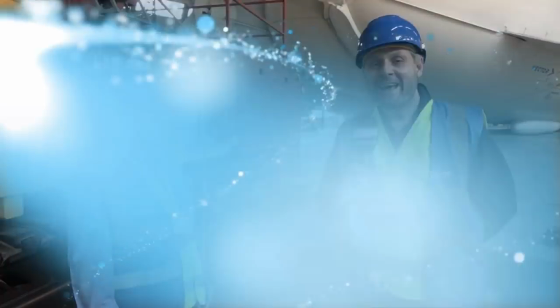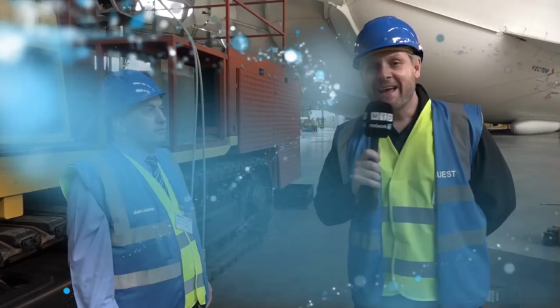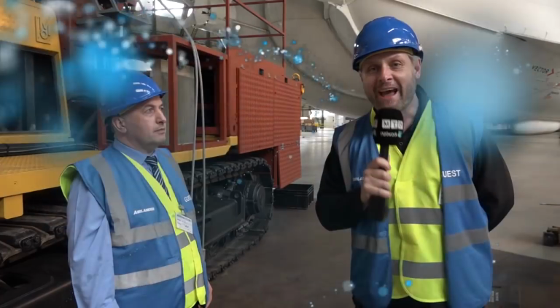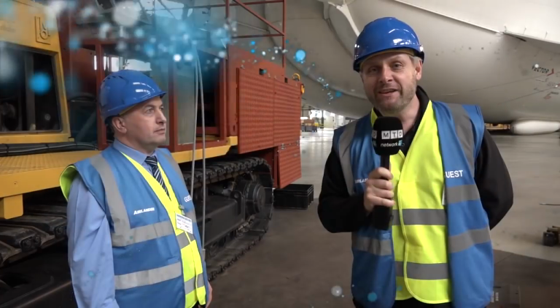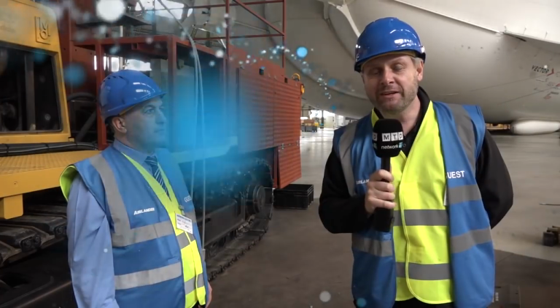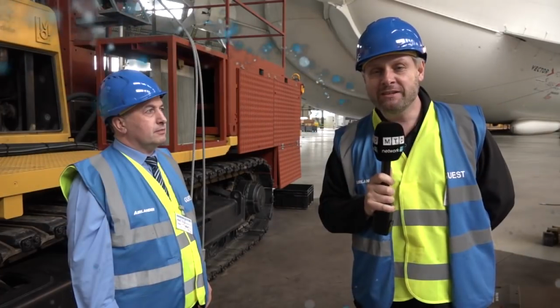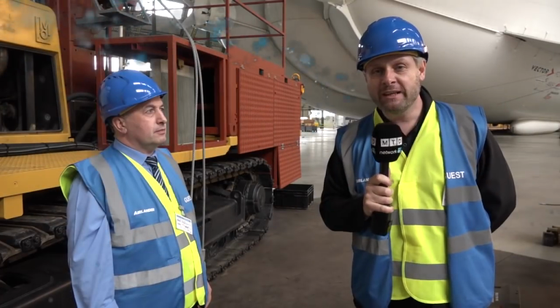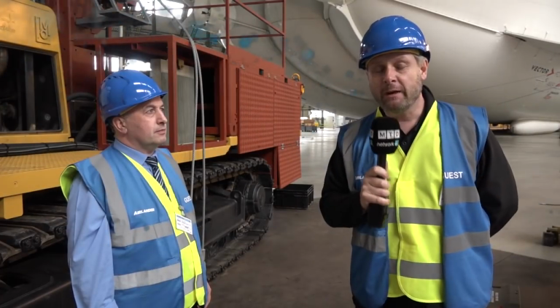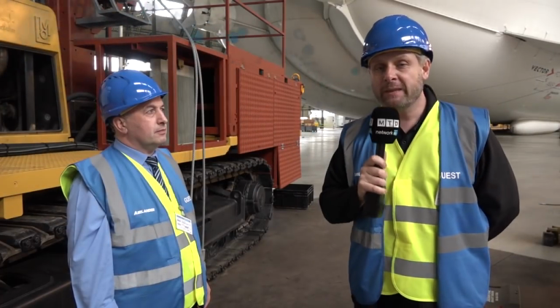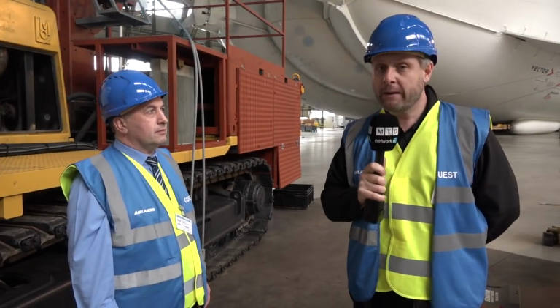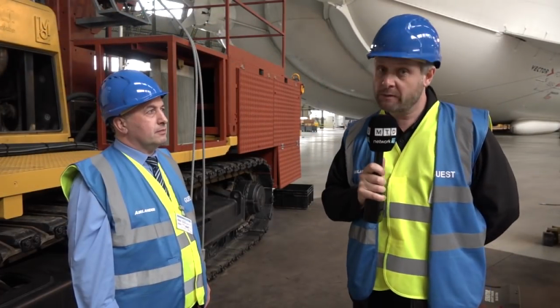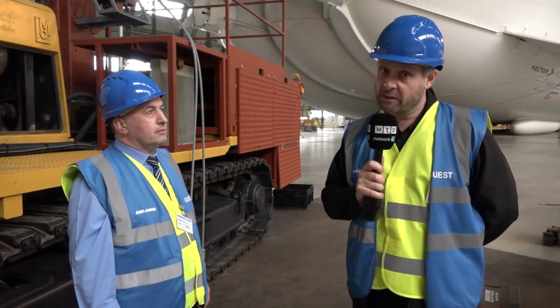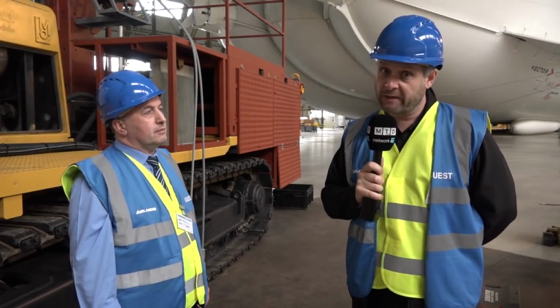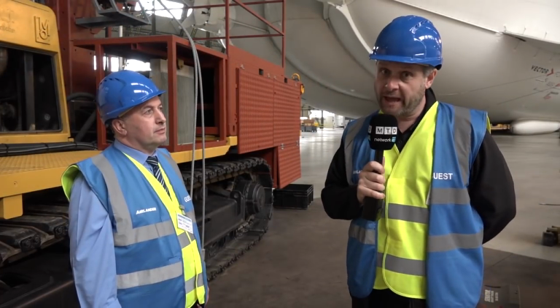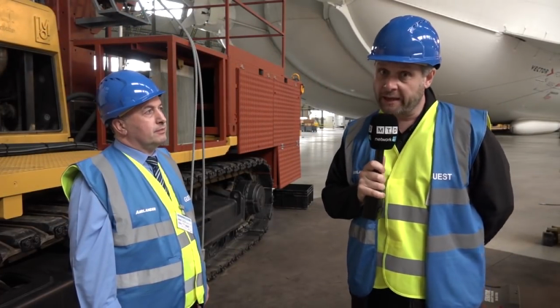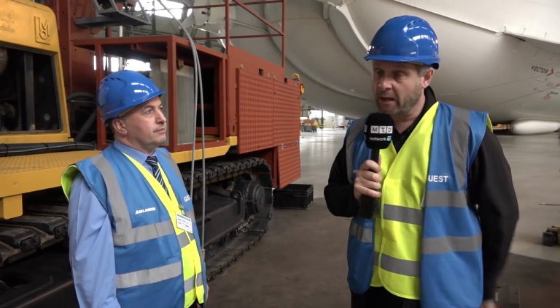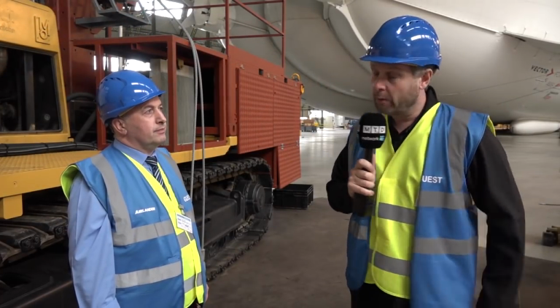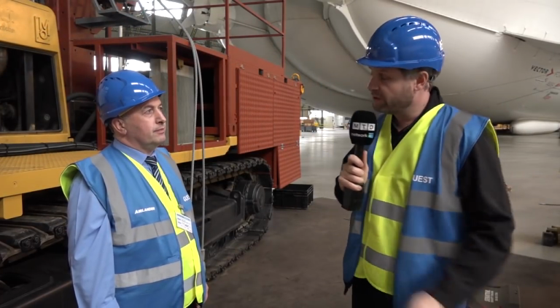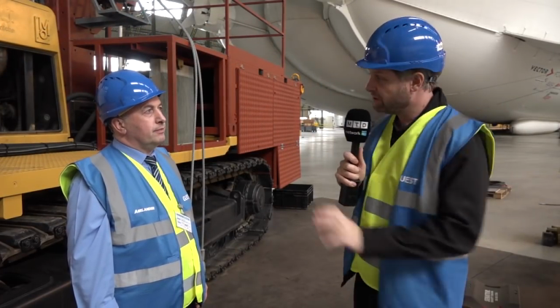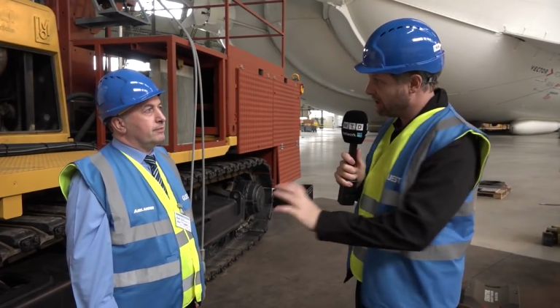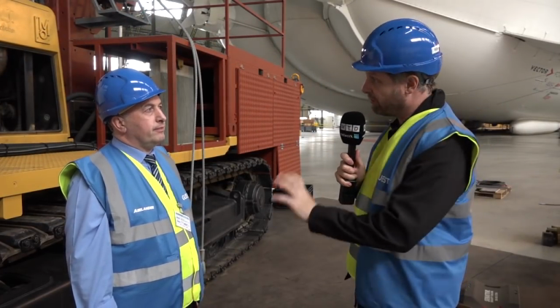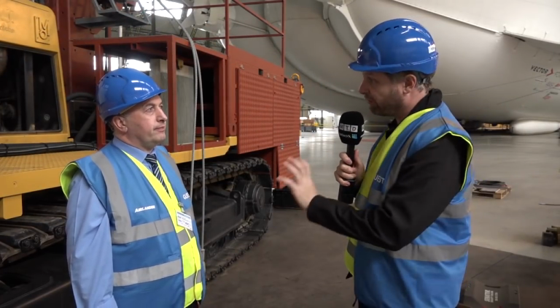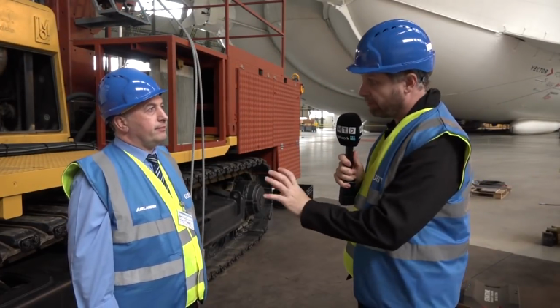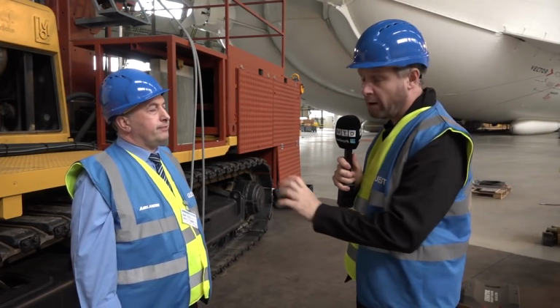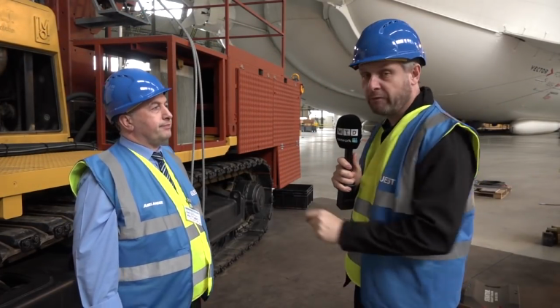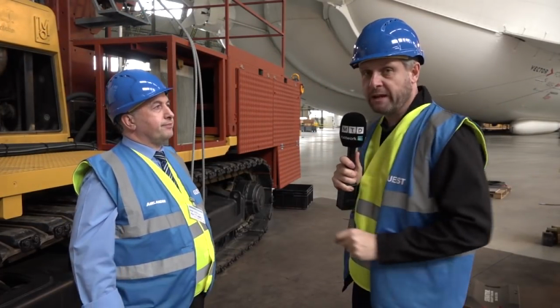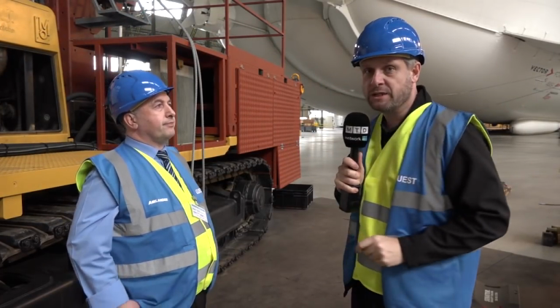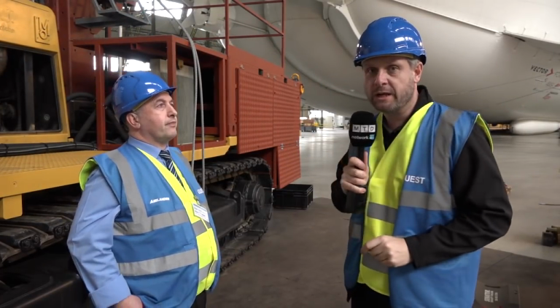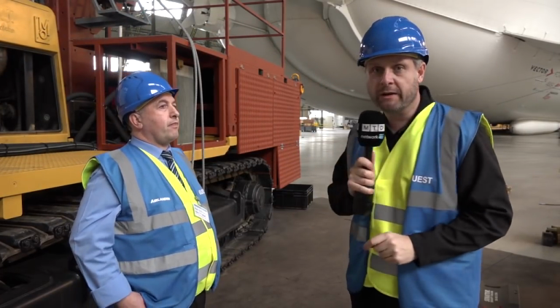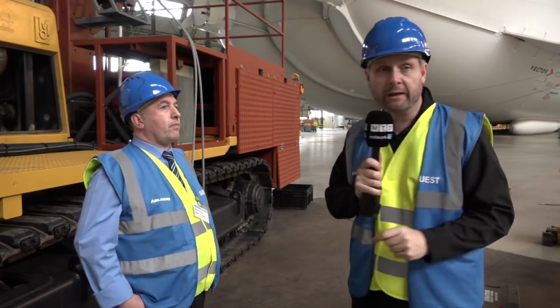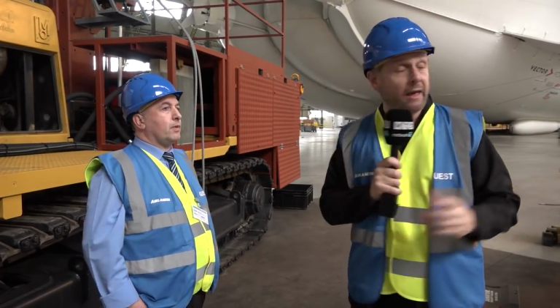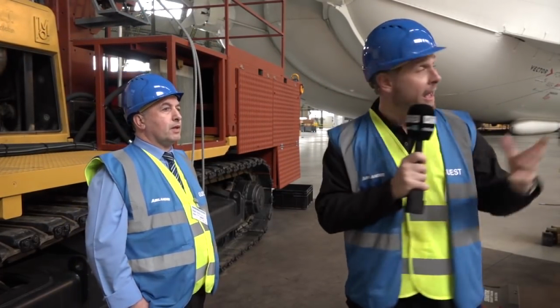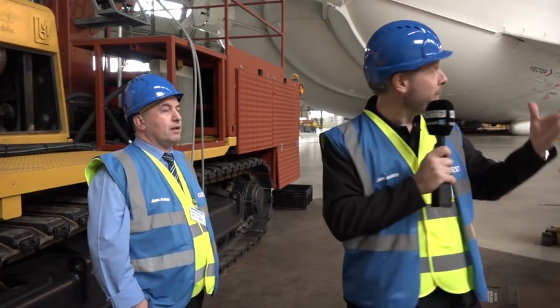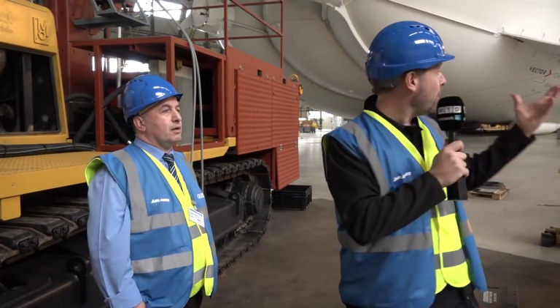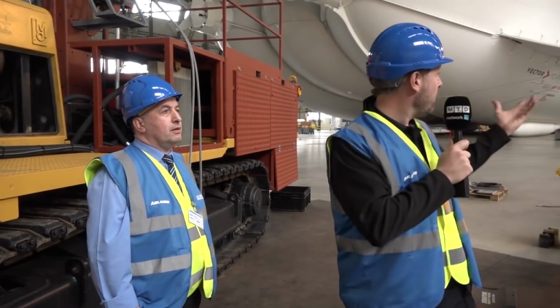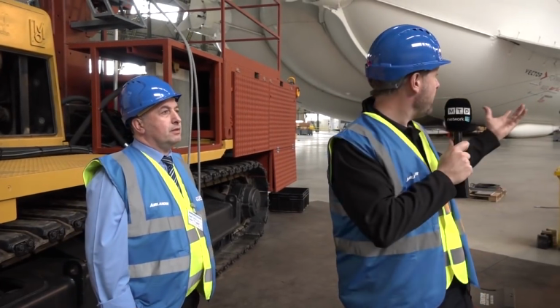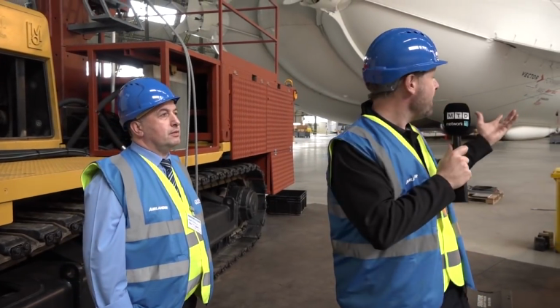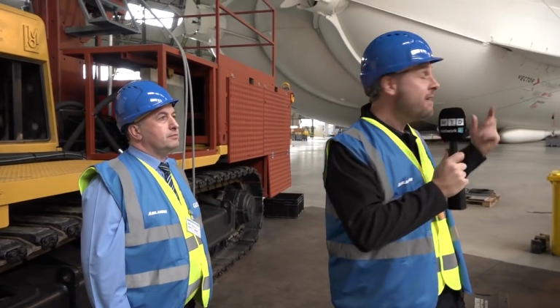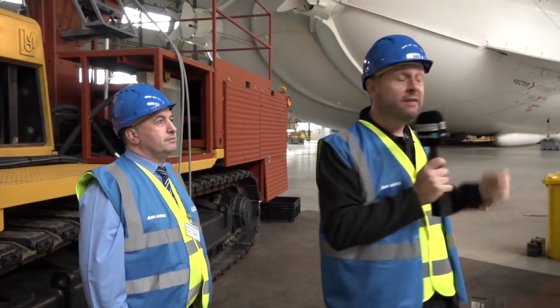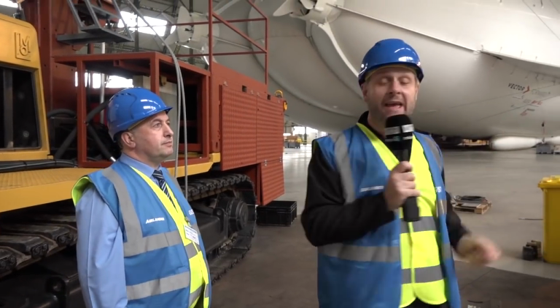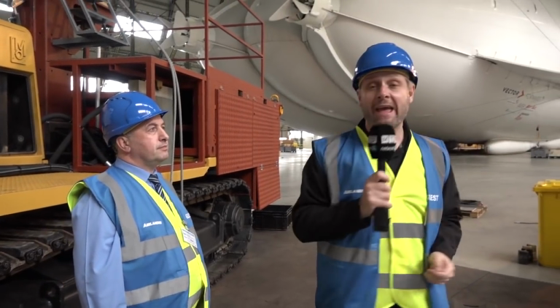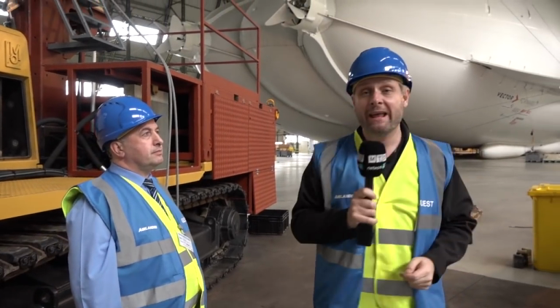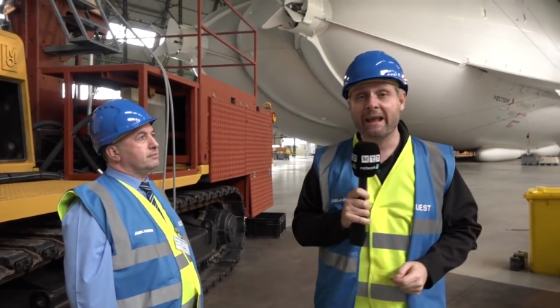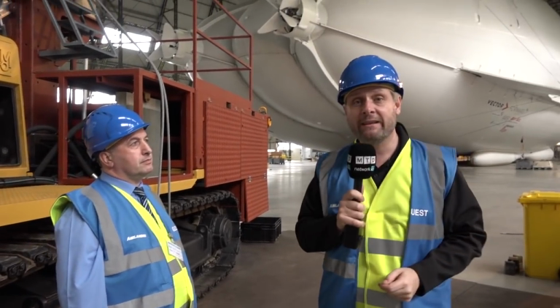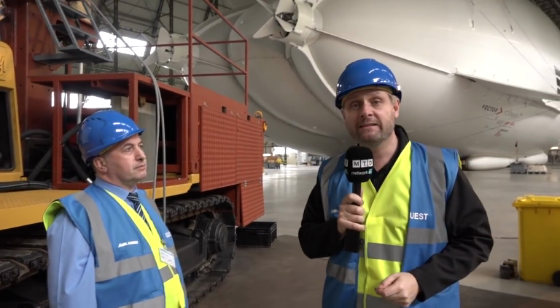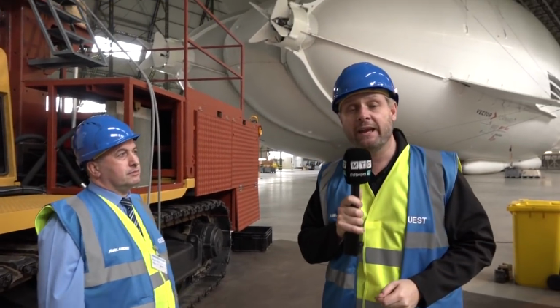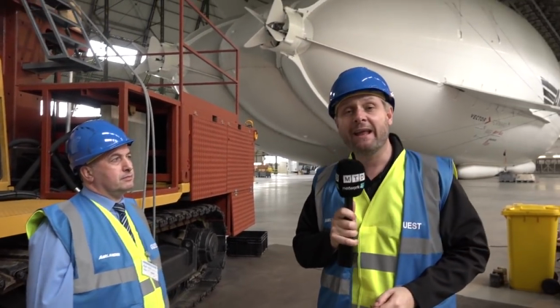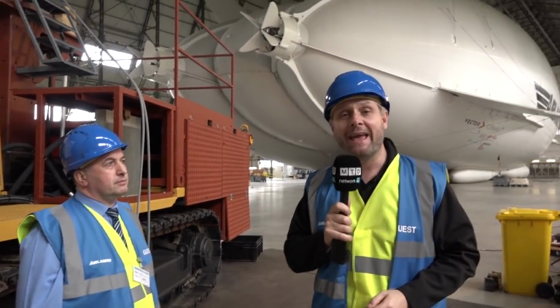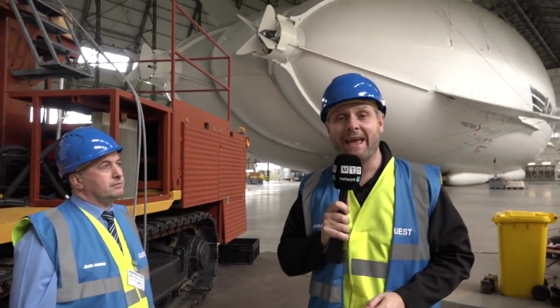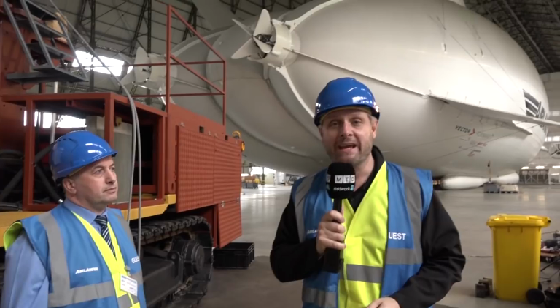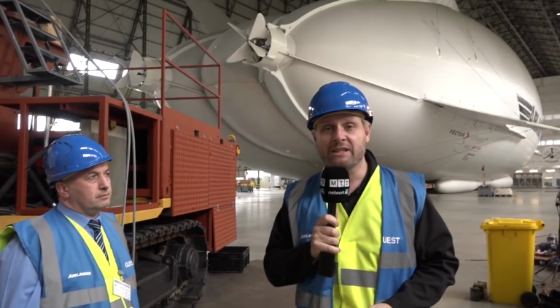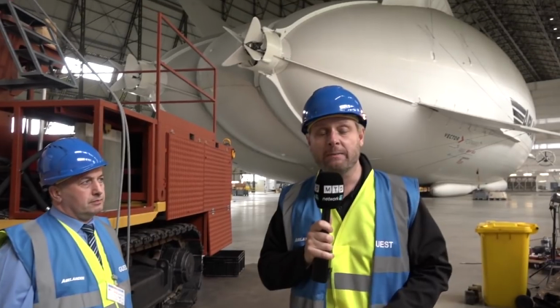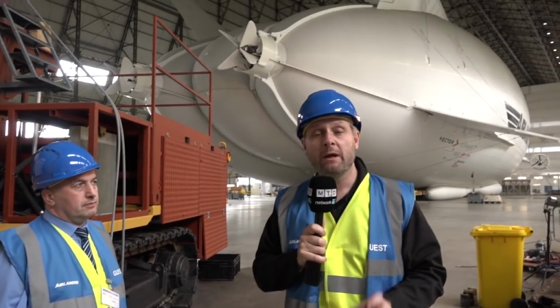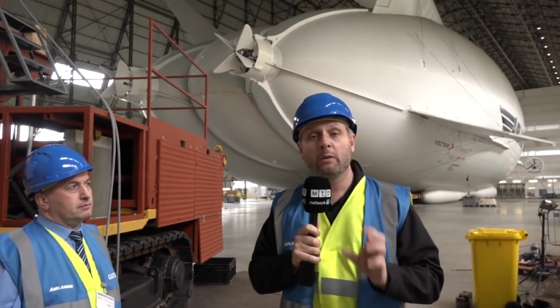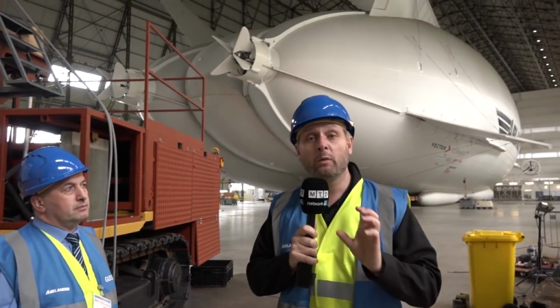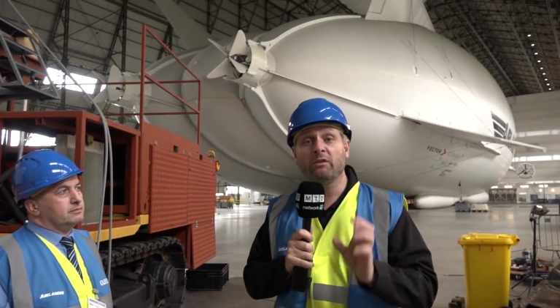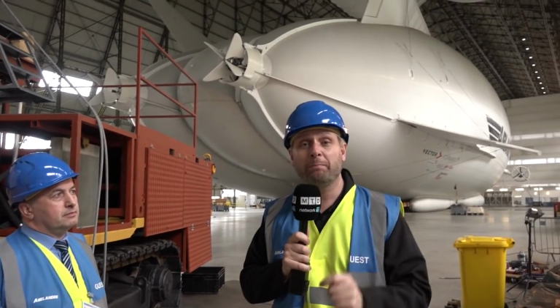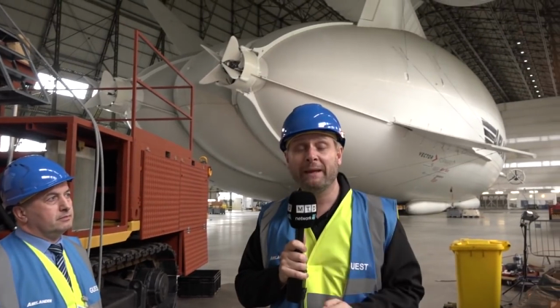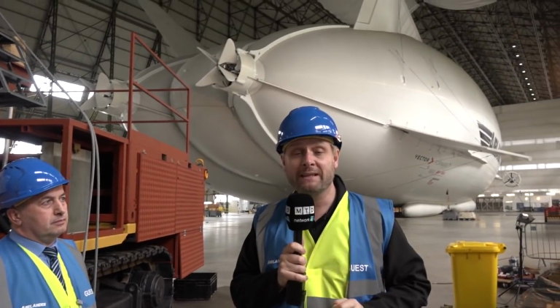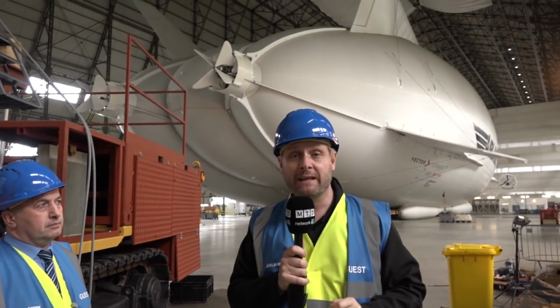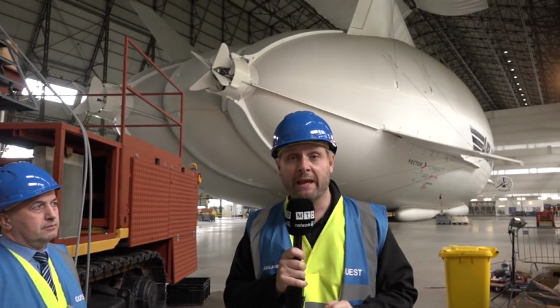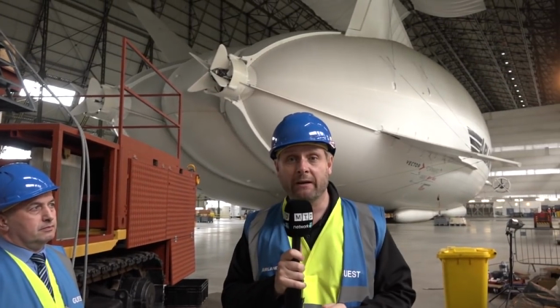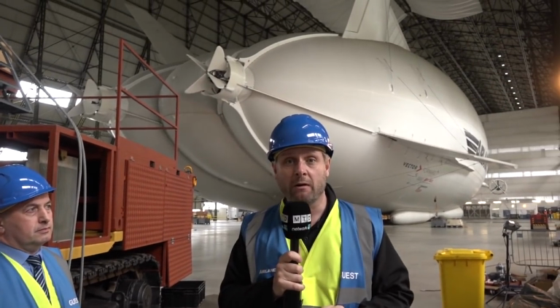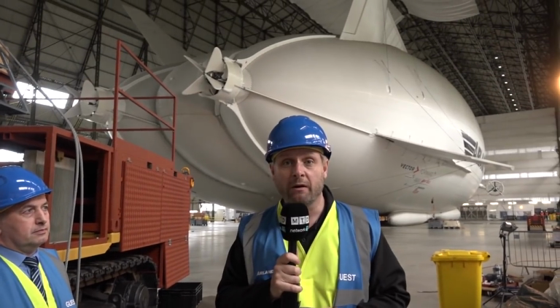I'm now inside the hangar with Steve from Holford Engineering, and behind me is the Airlander 10 airship — the world's biggest aircraft.